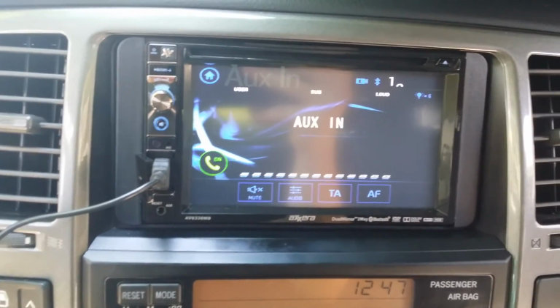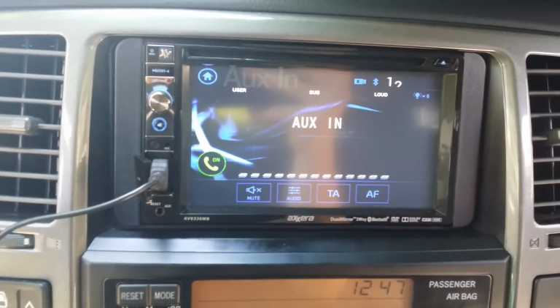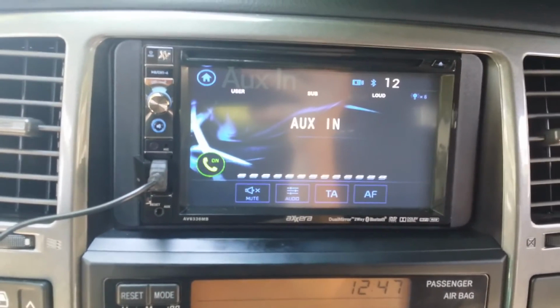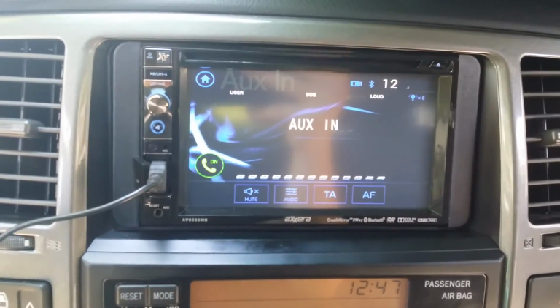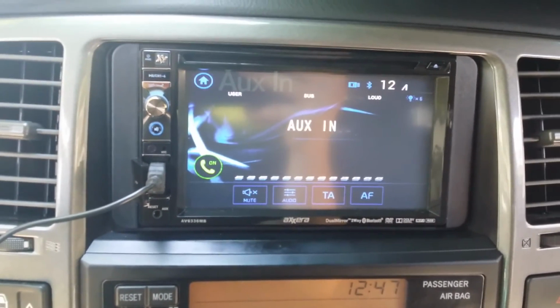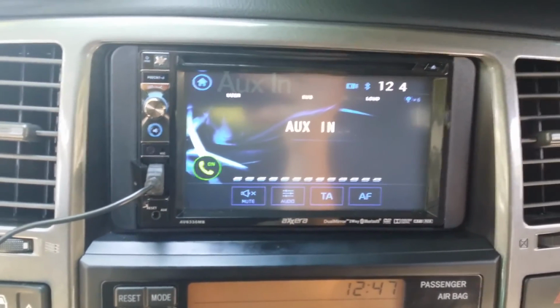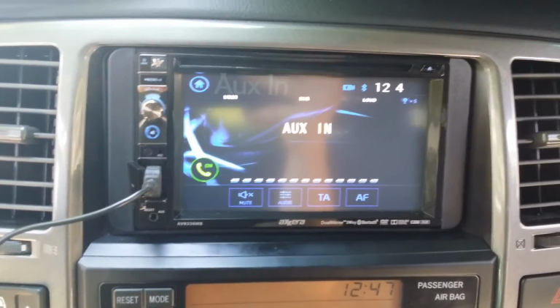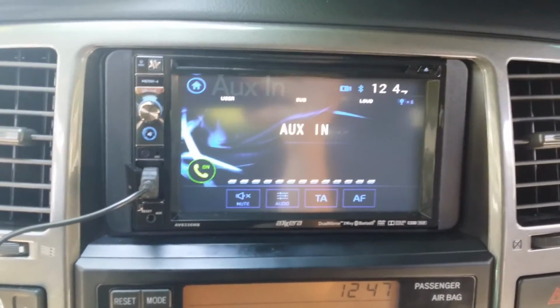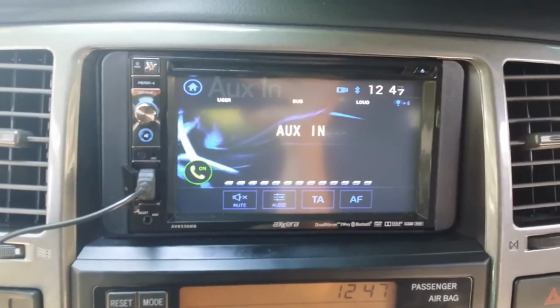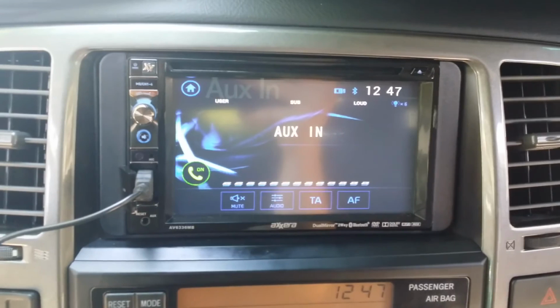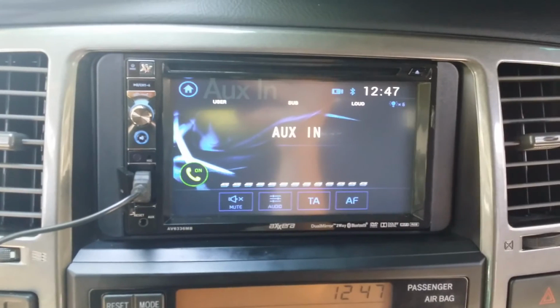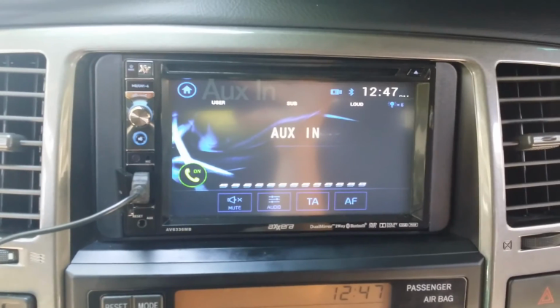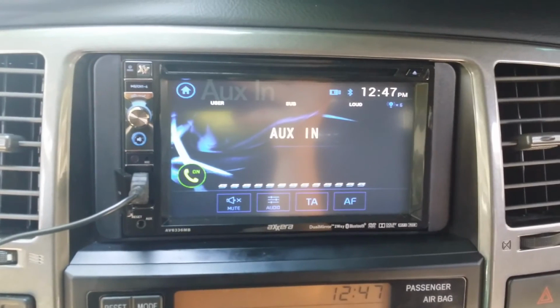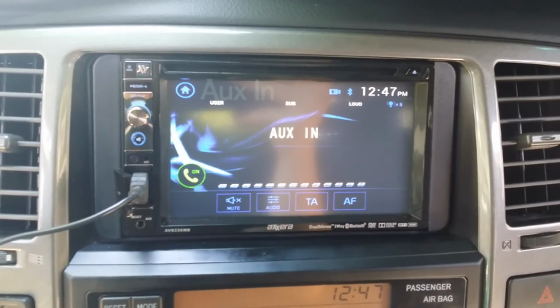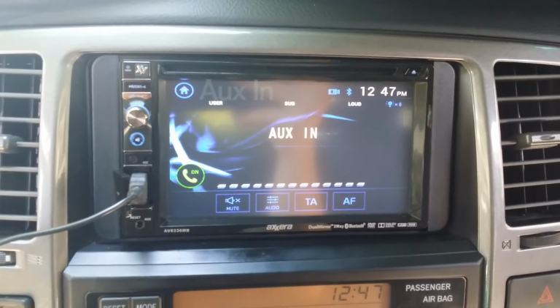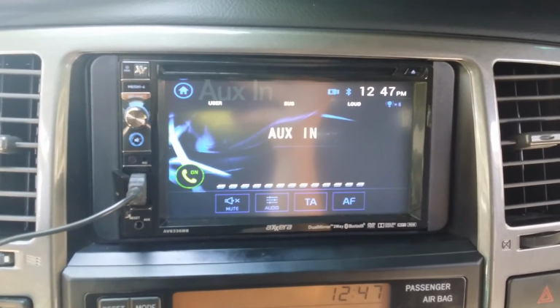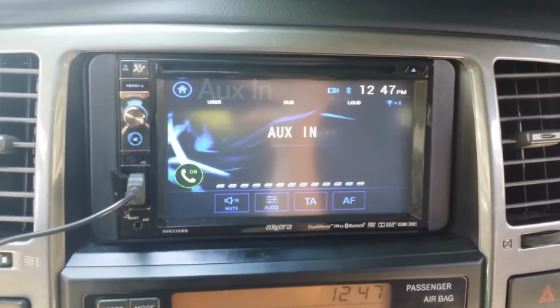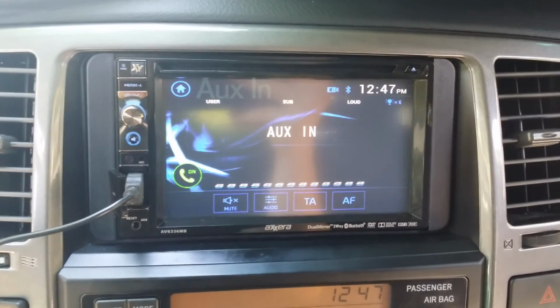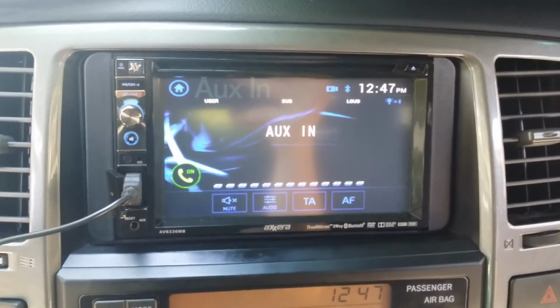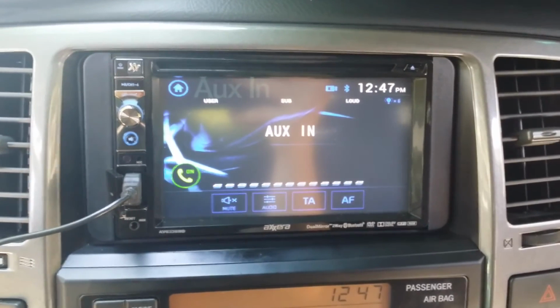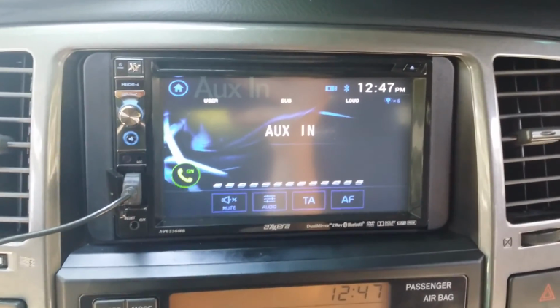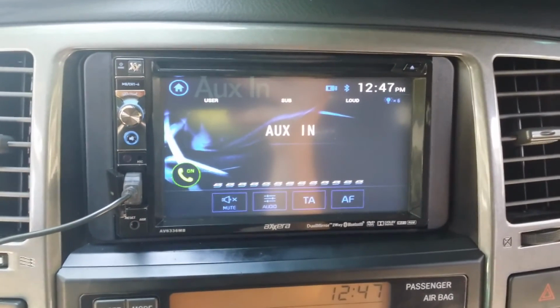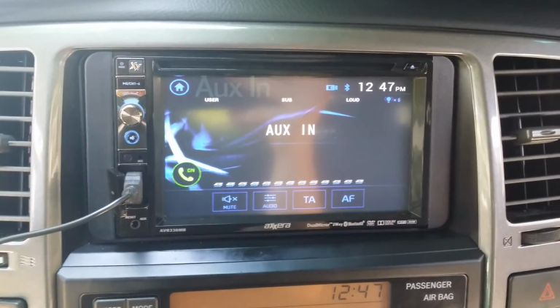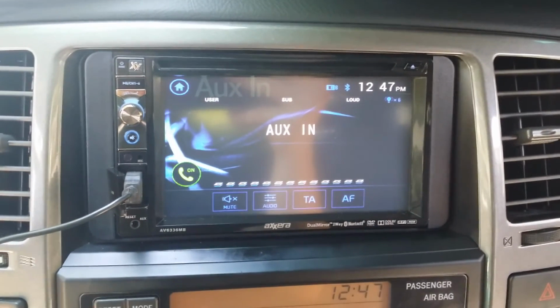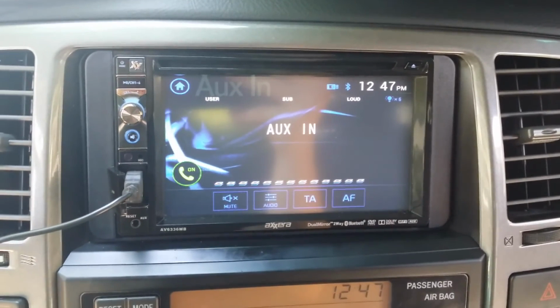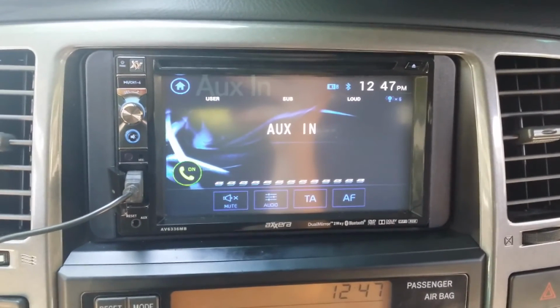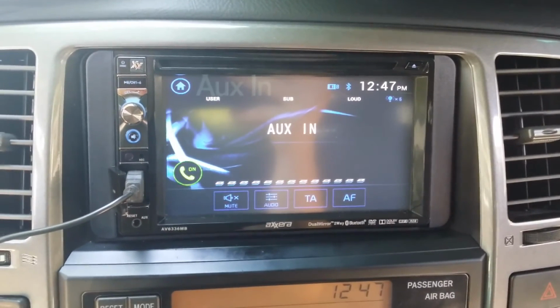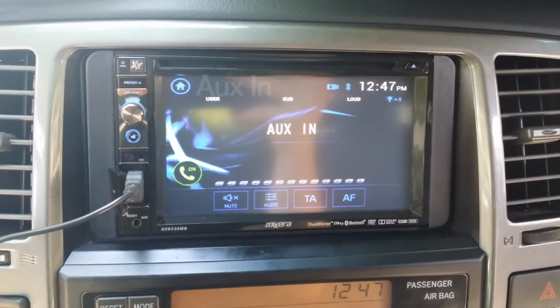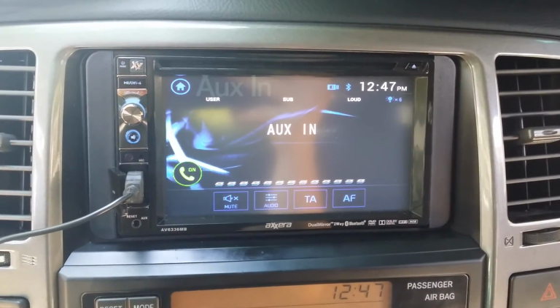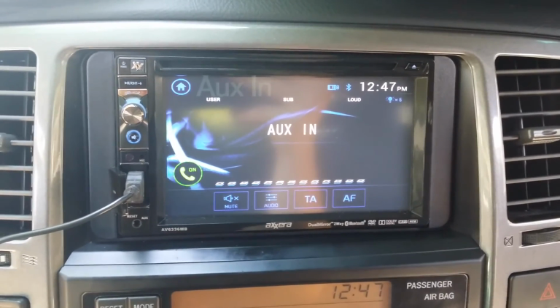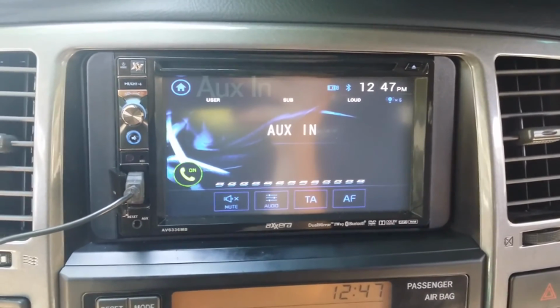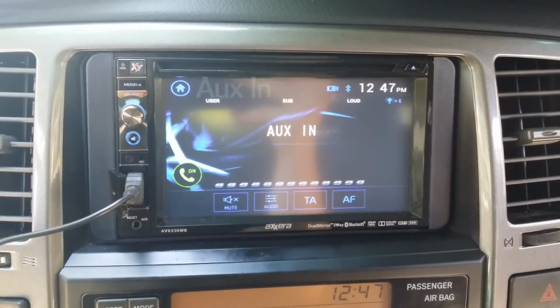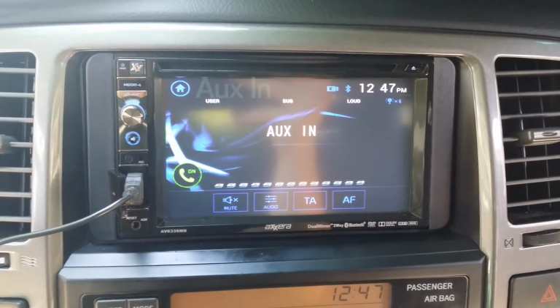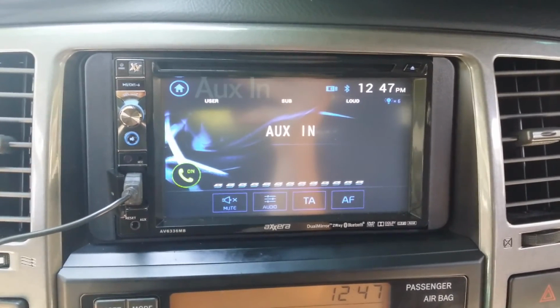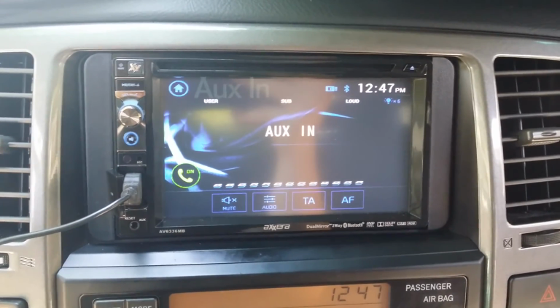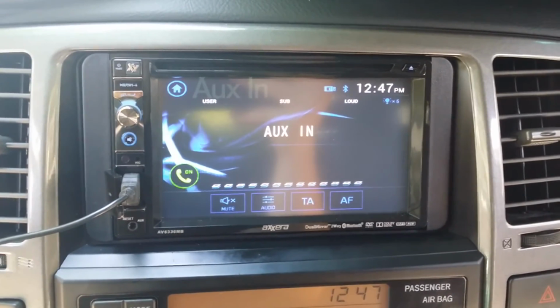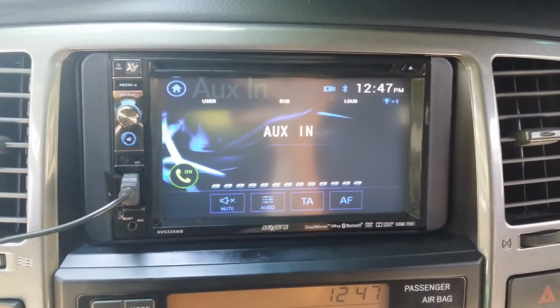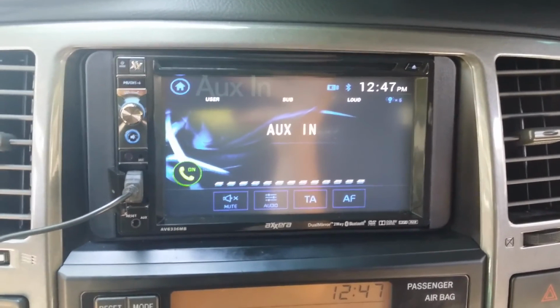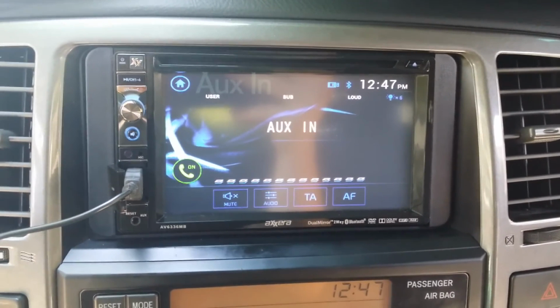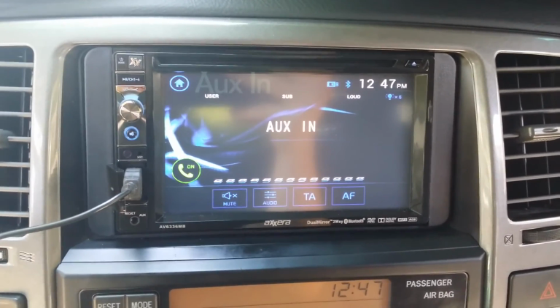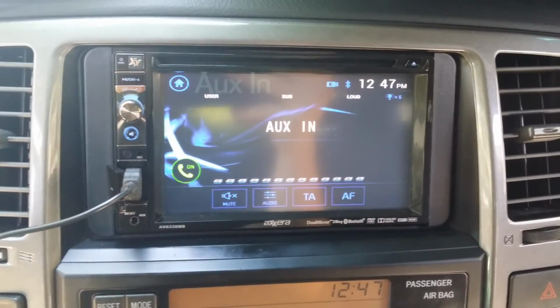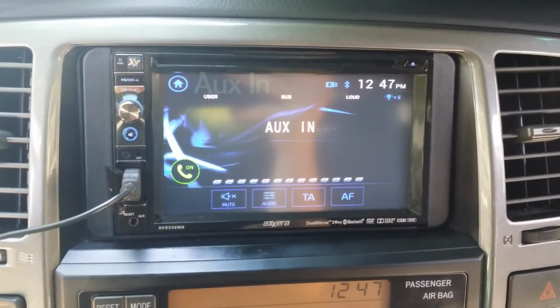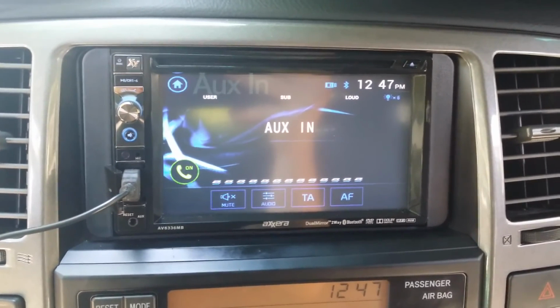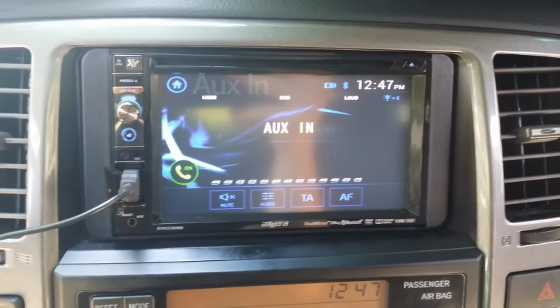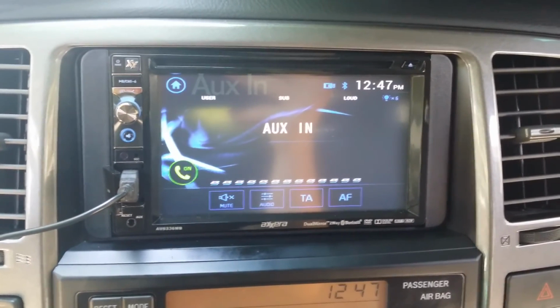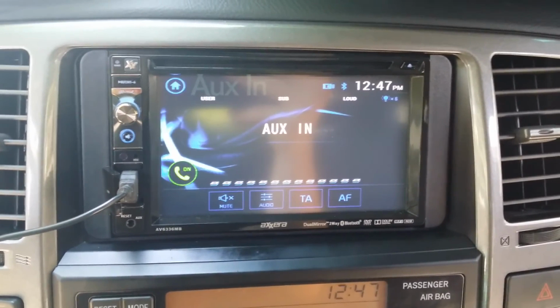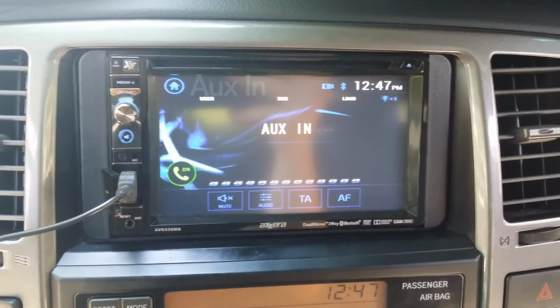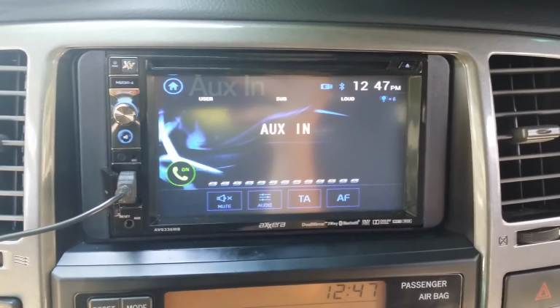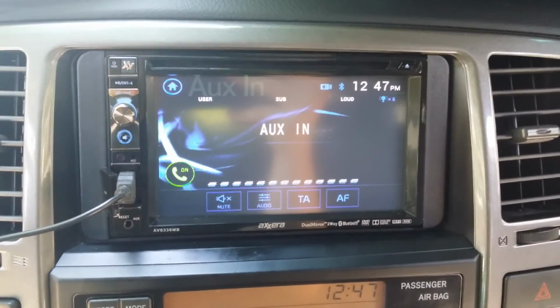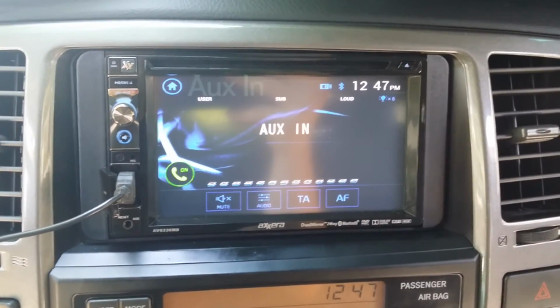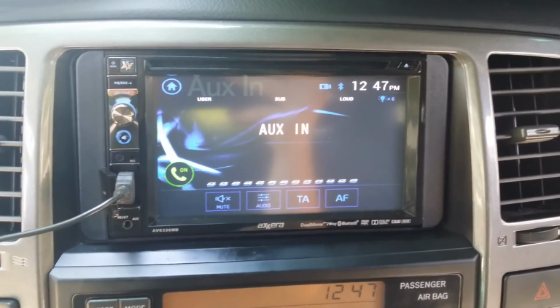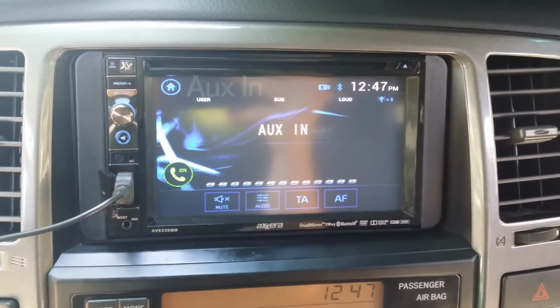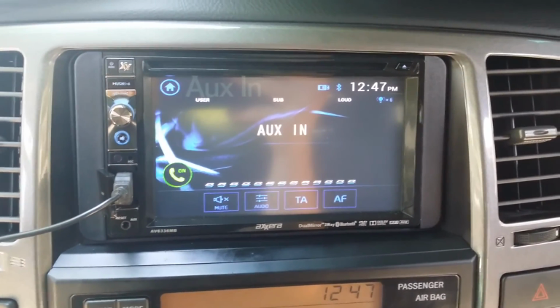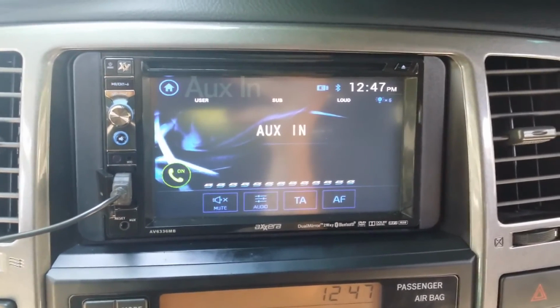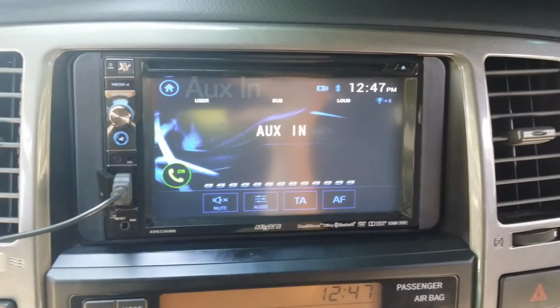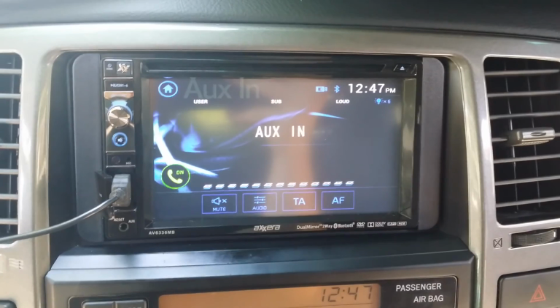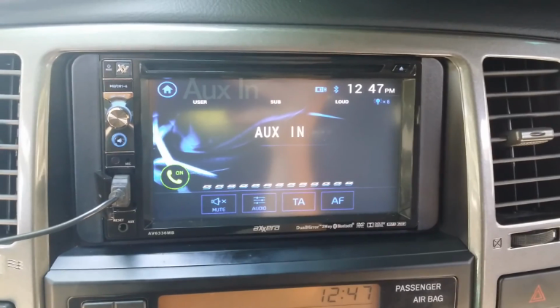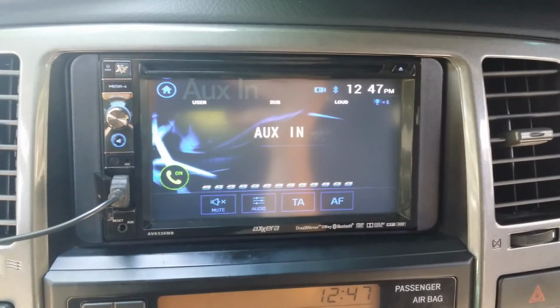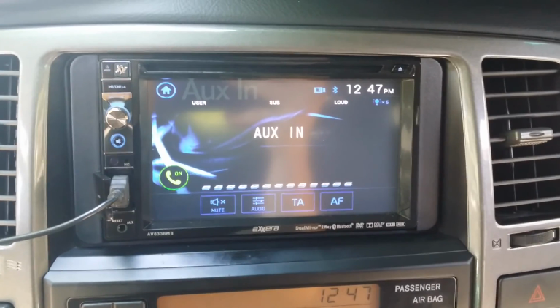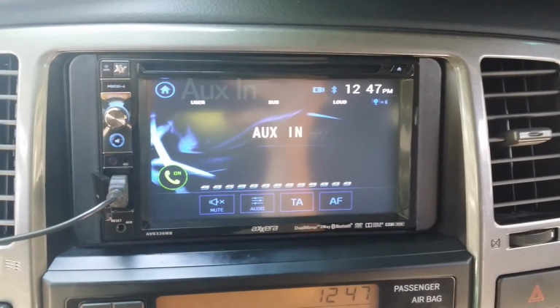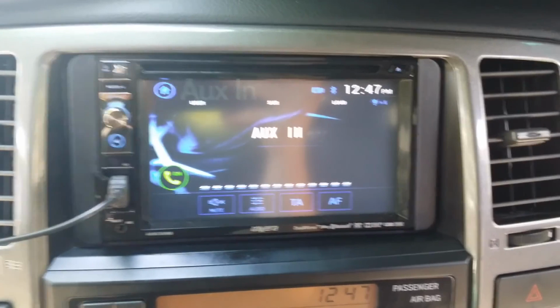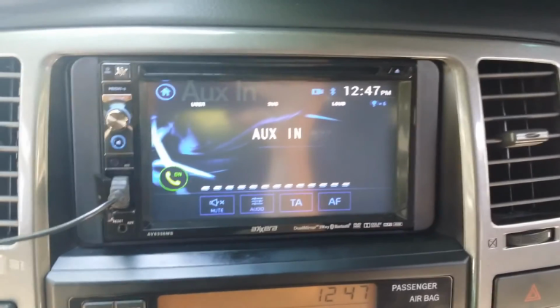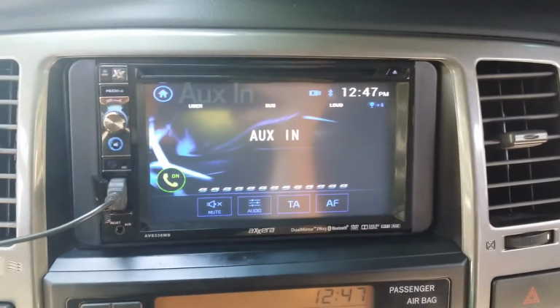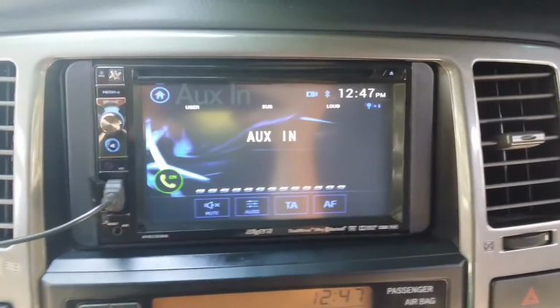That's how you quickly set this up. It might be a little bit different, but in generalization, that's how the Xcera units work. Any questions or comments, feel free to leave them down below. Thanks guys.